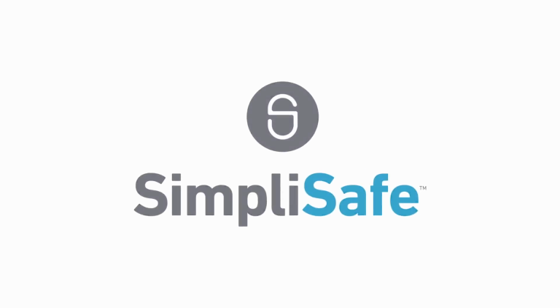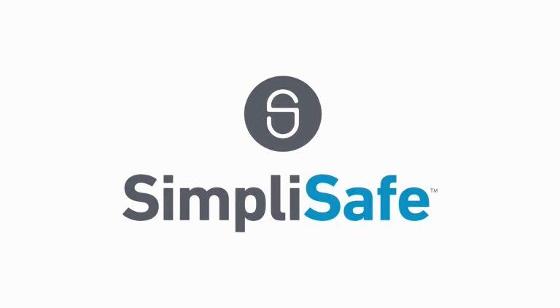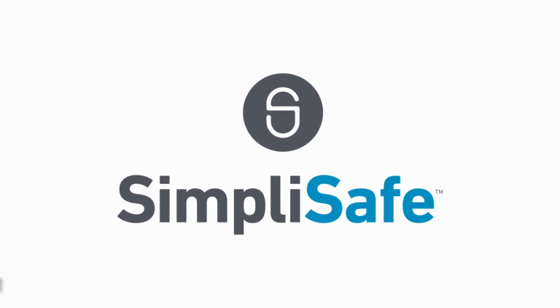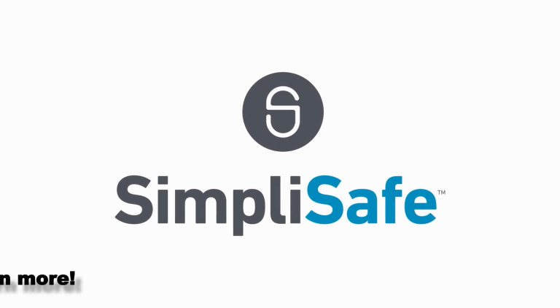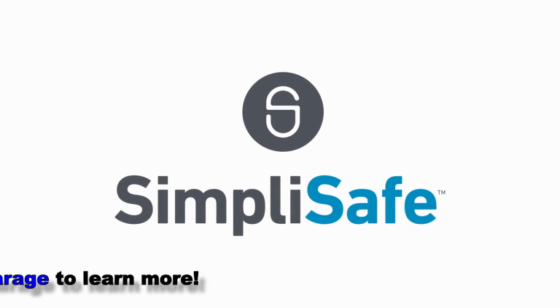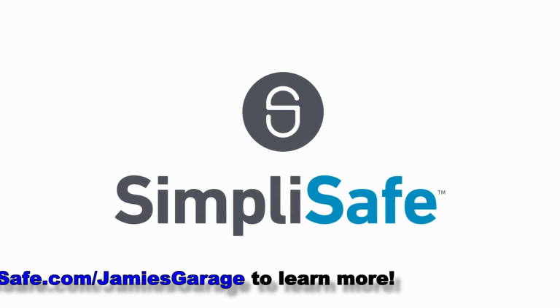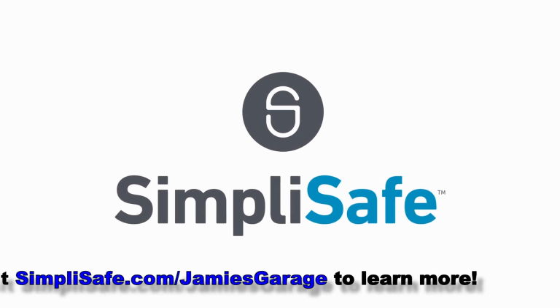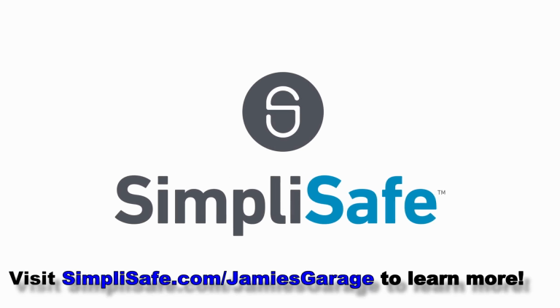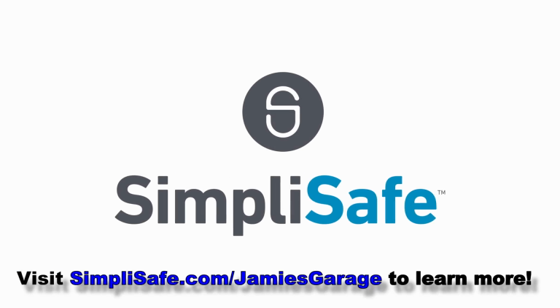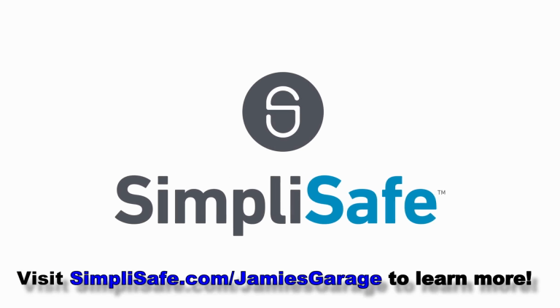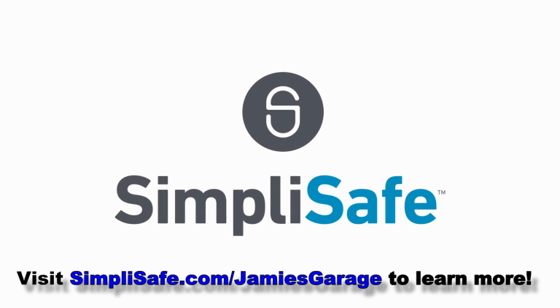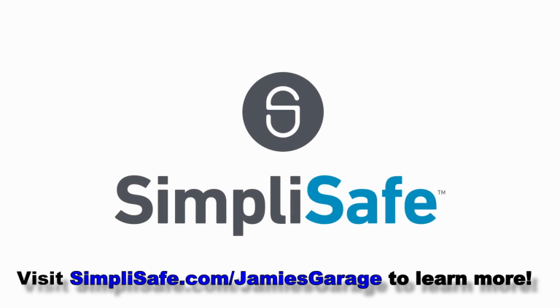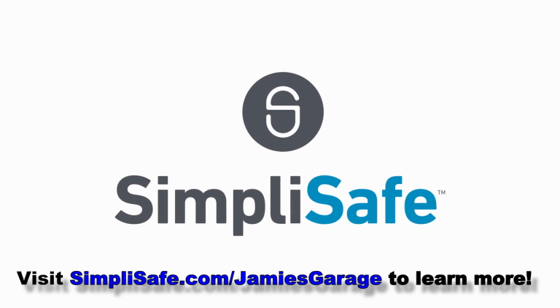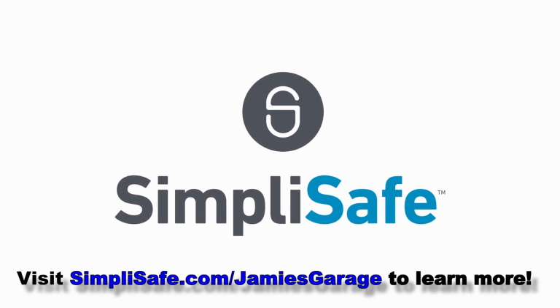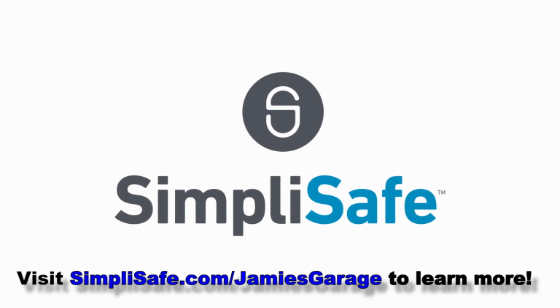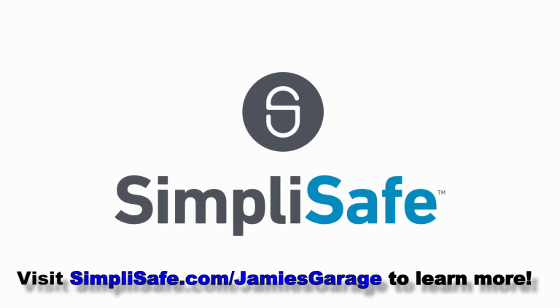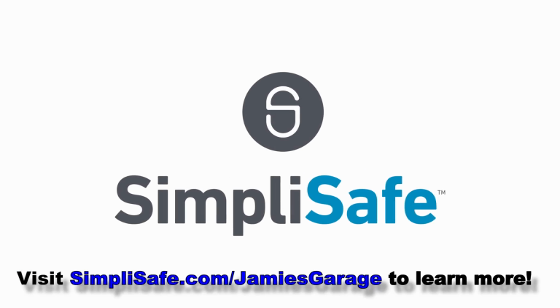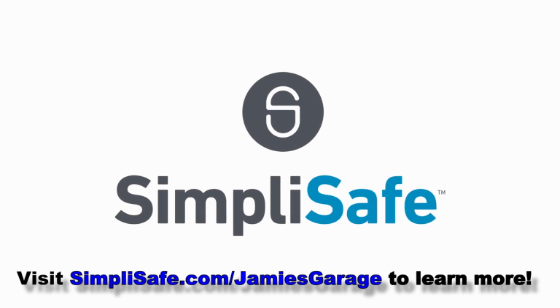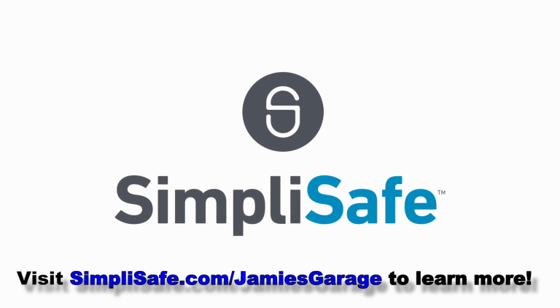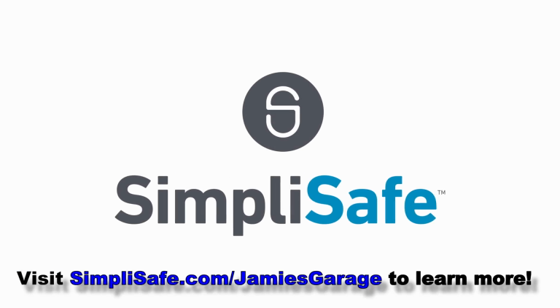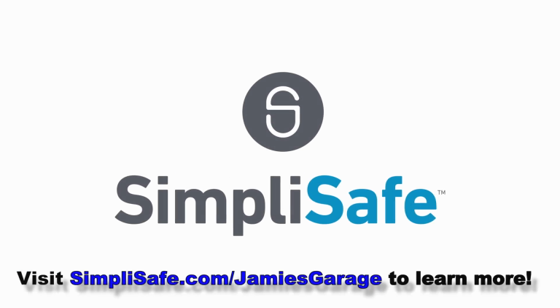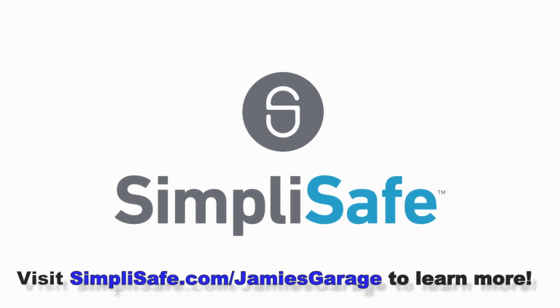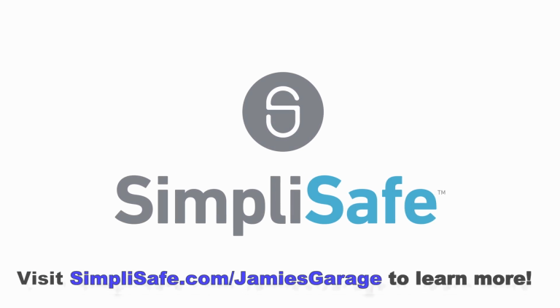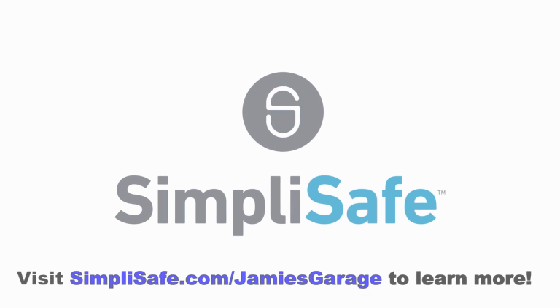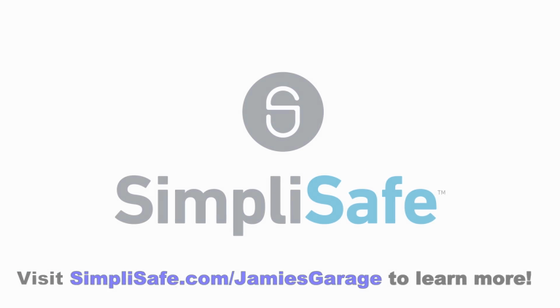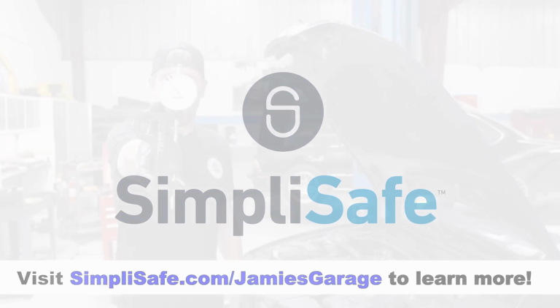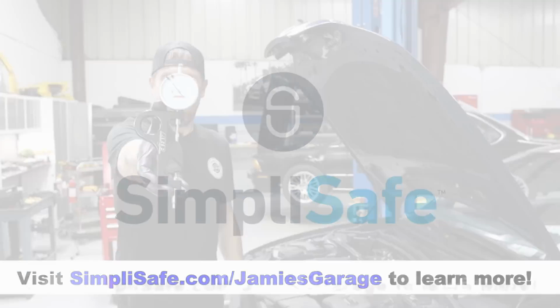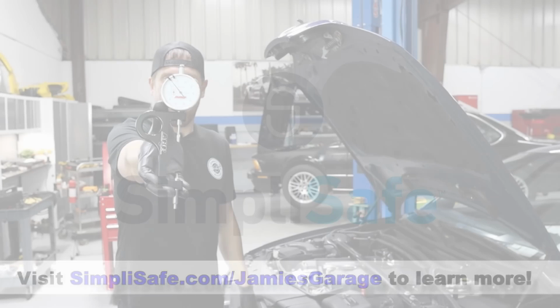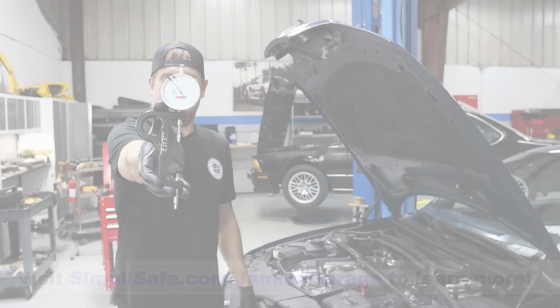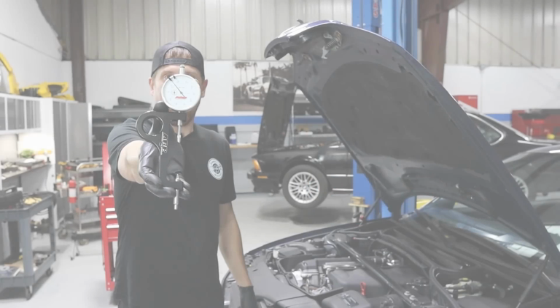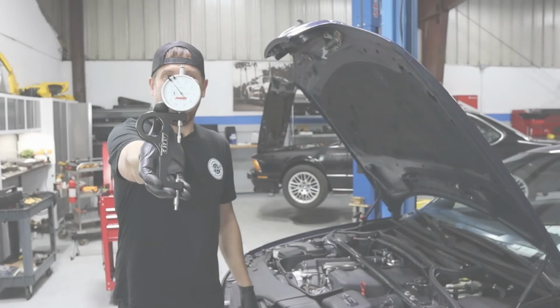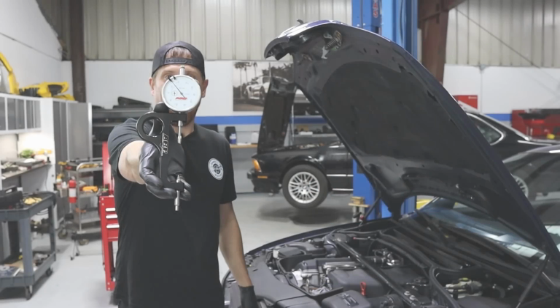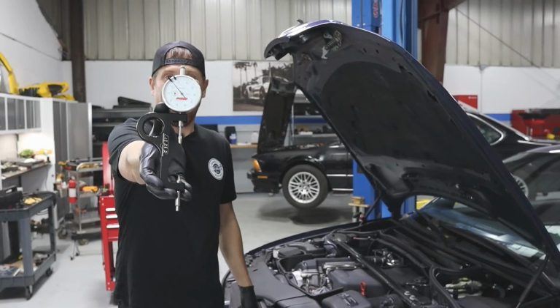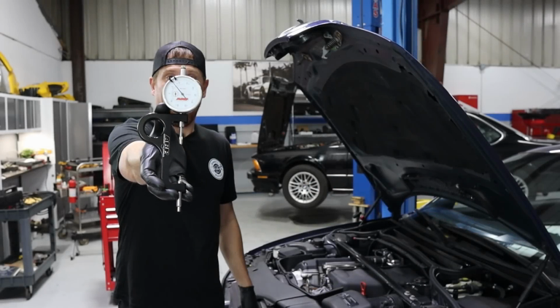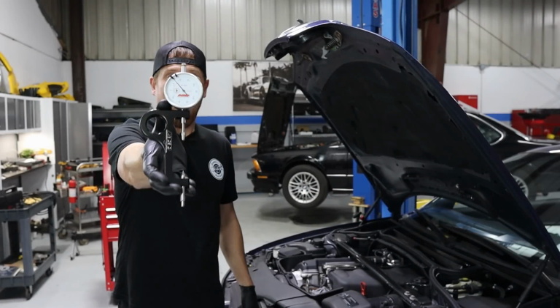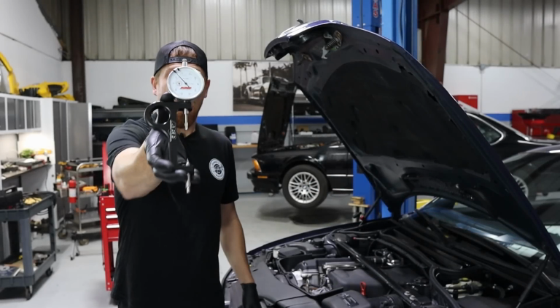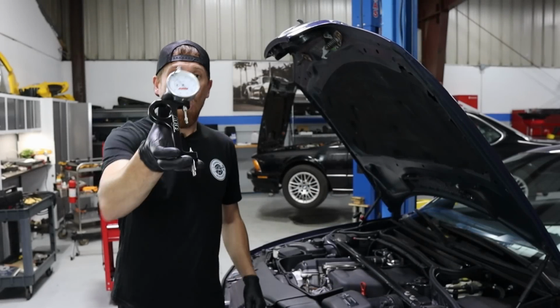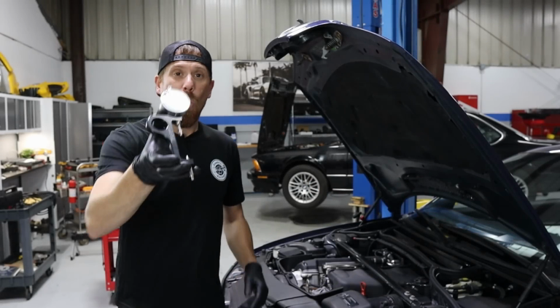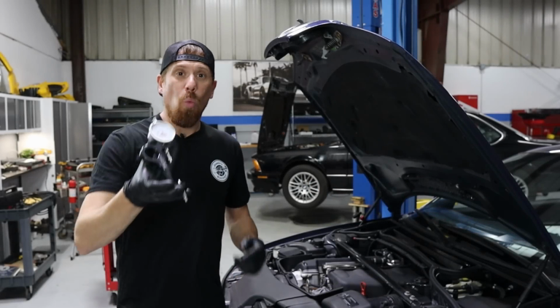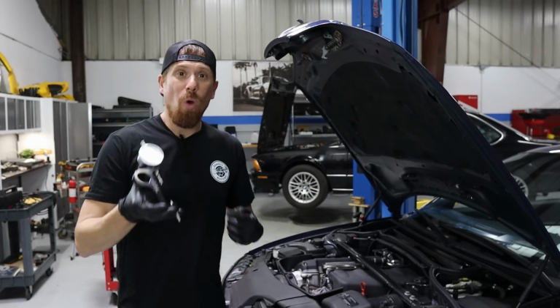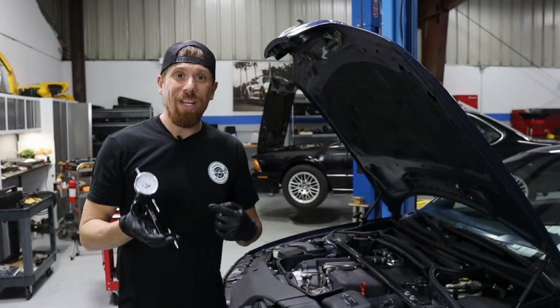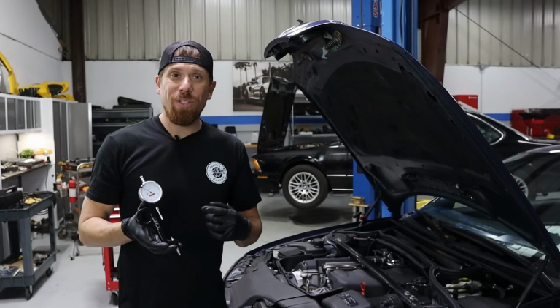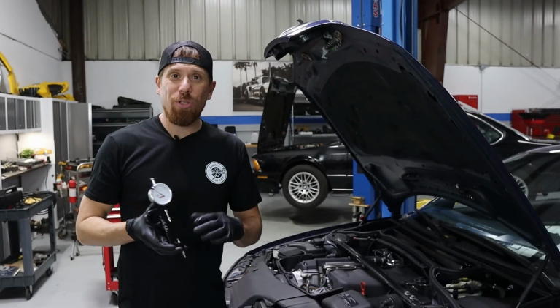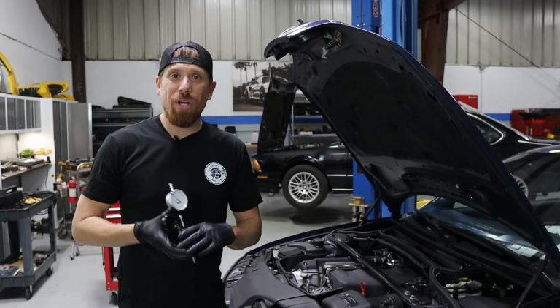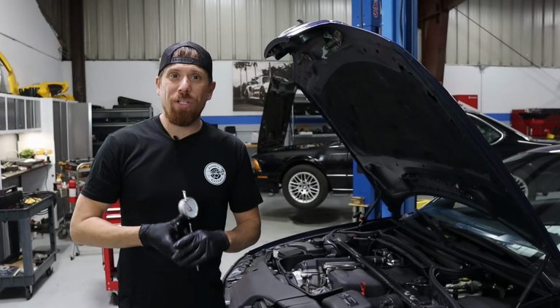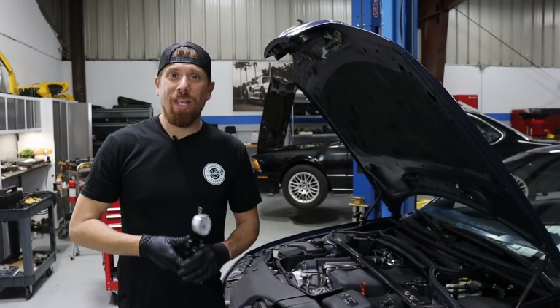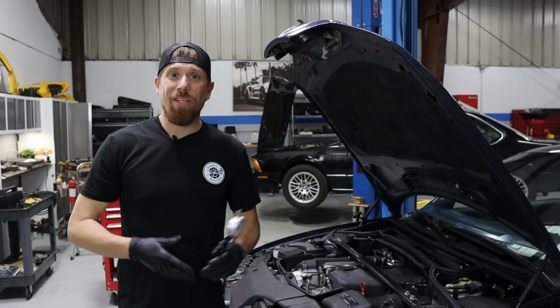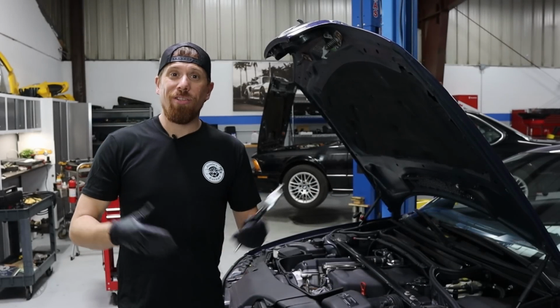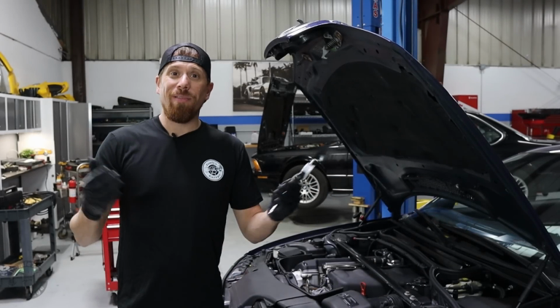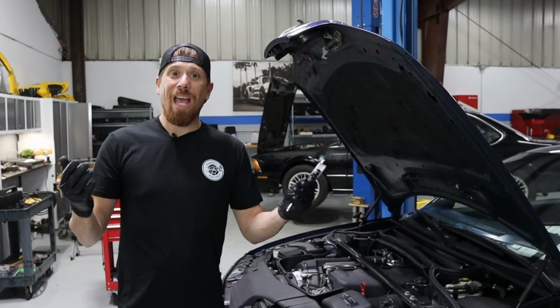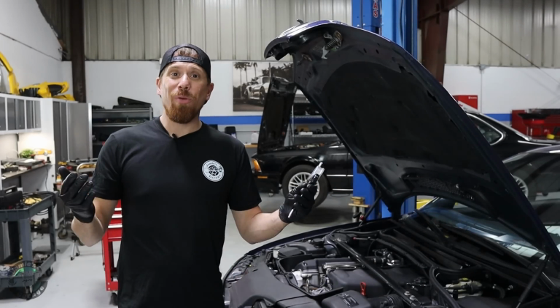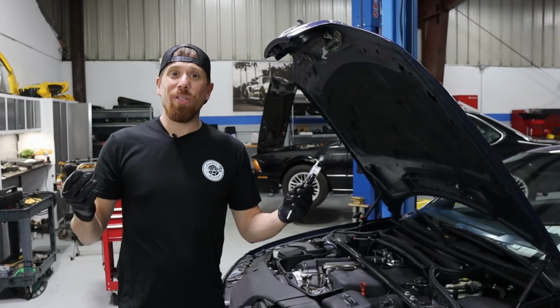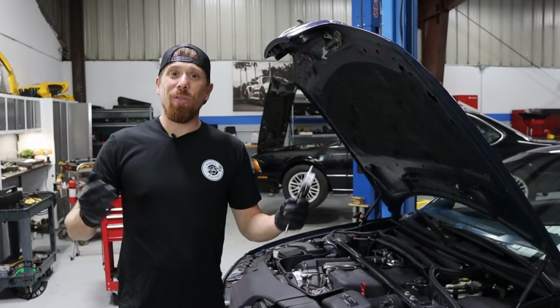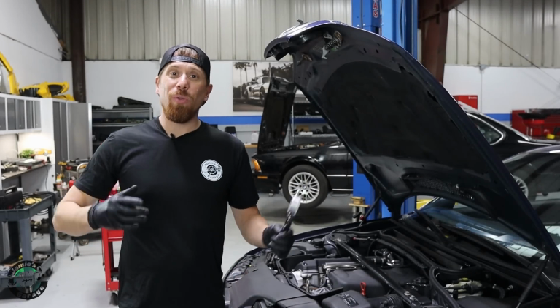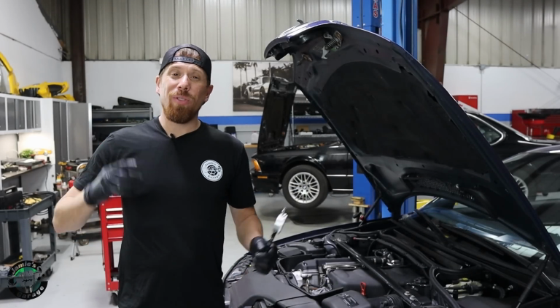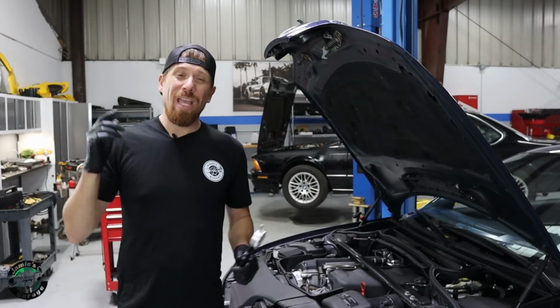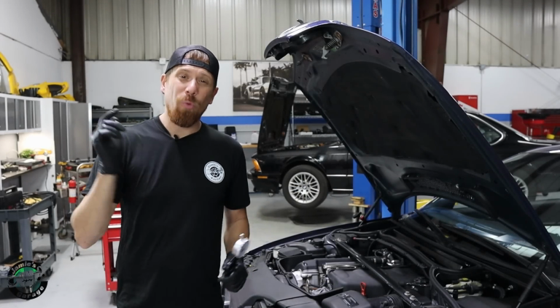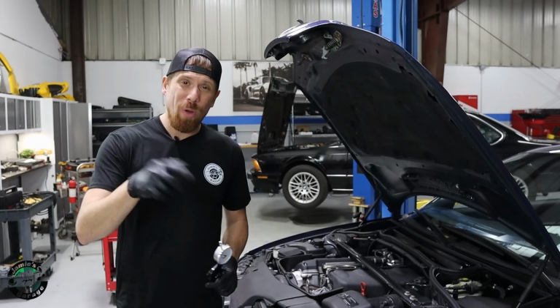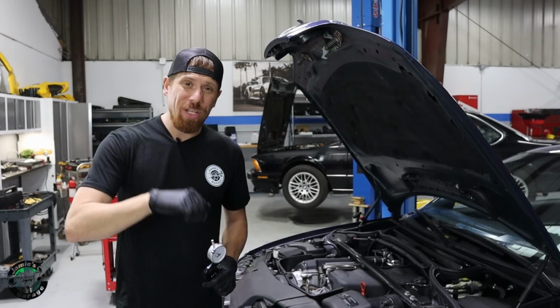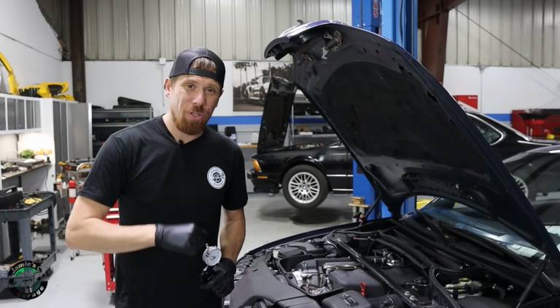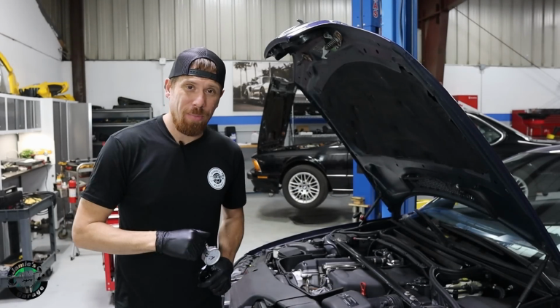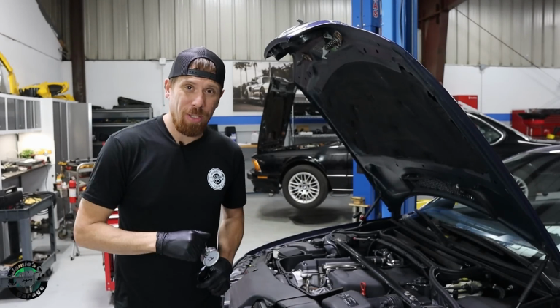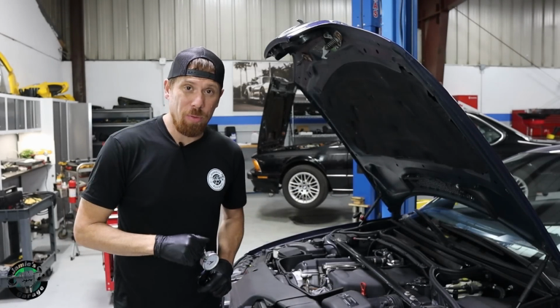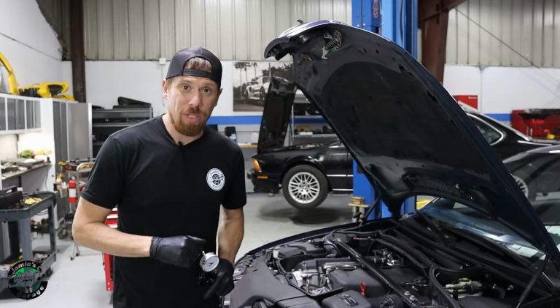Thank you SimpliSafe for sponsoring this video. What is a stretch gauge? How is it used and when should it be used?